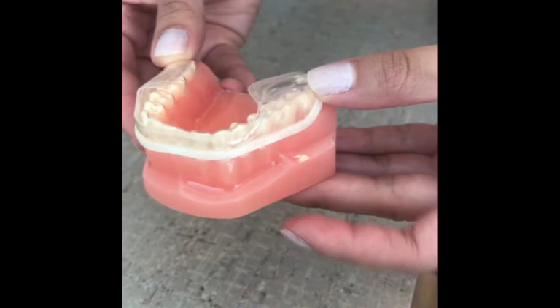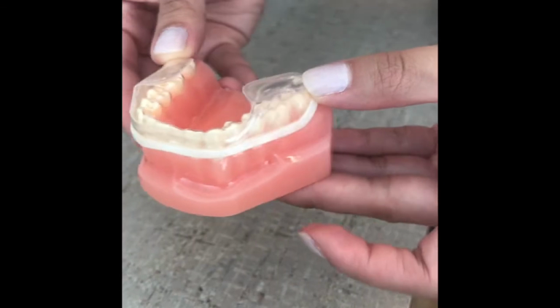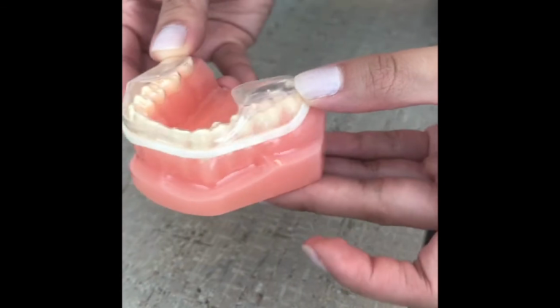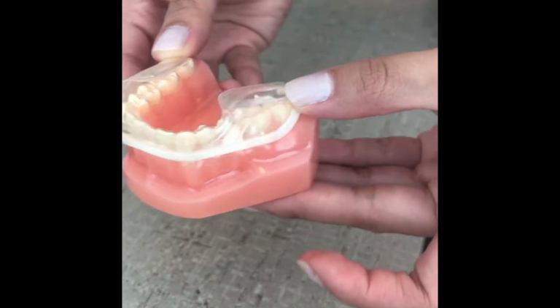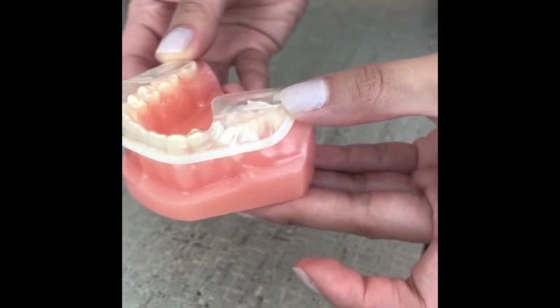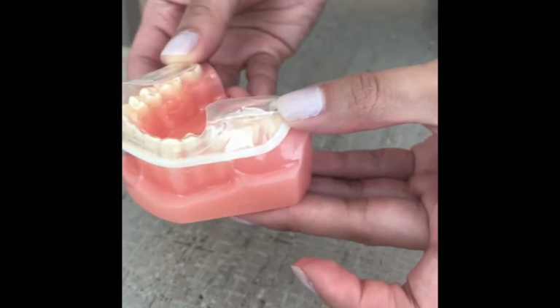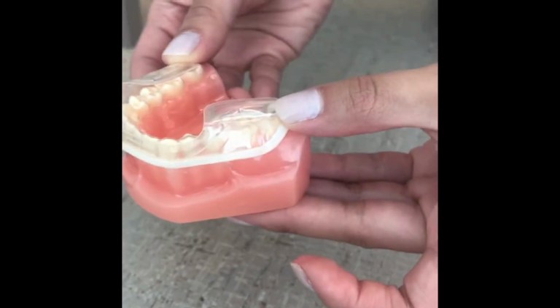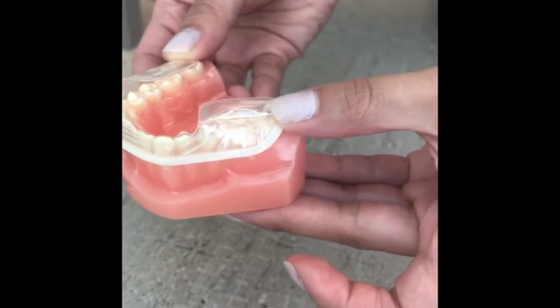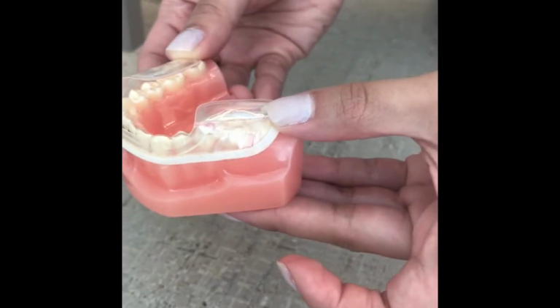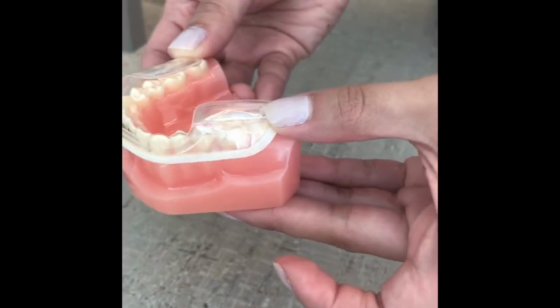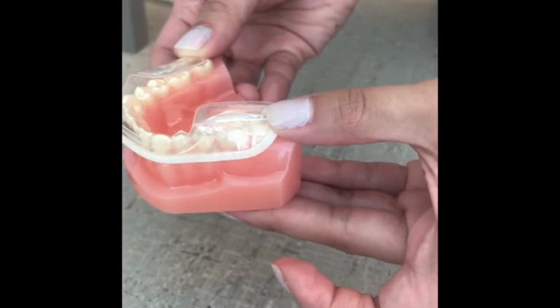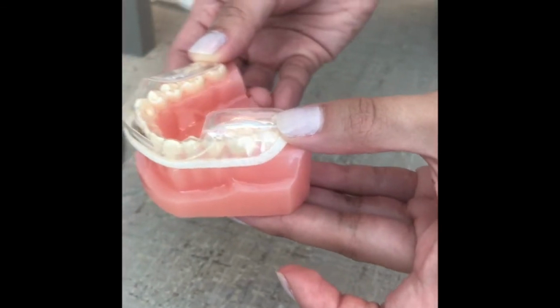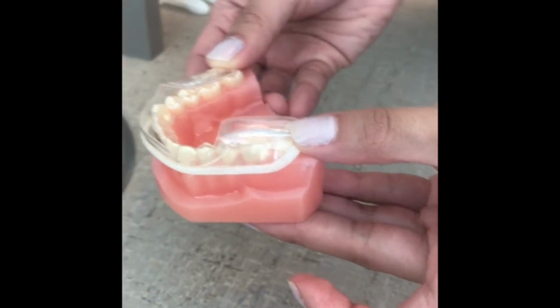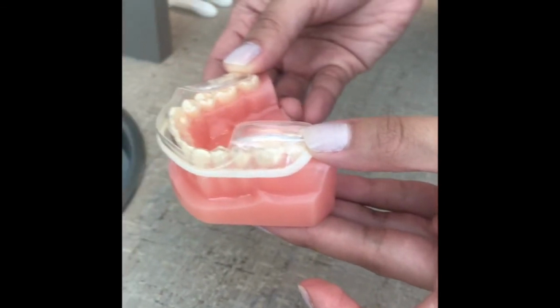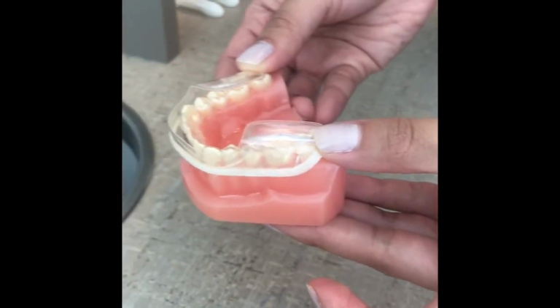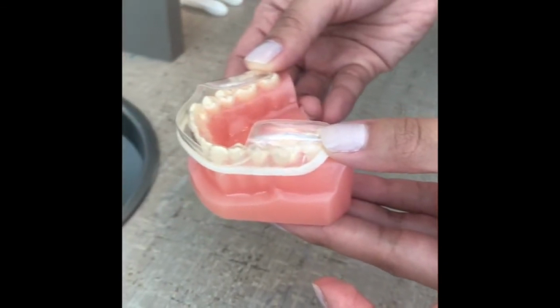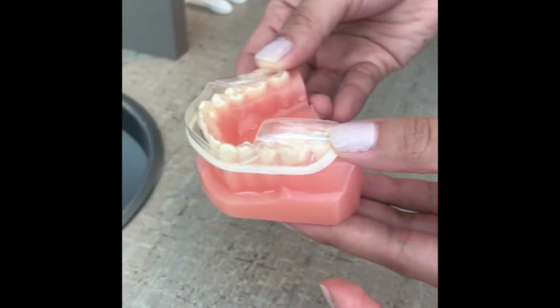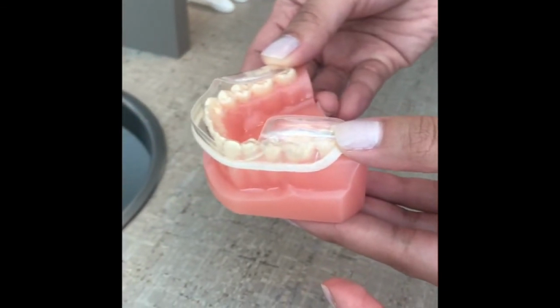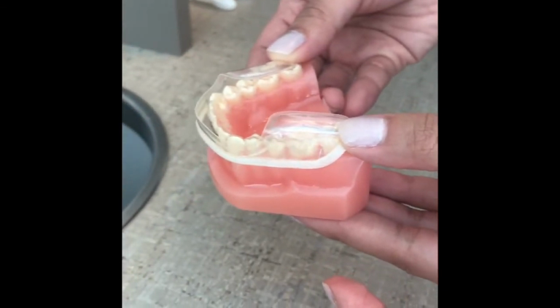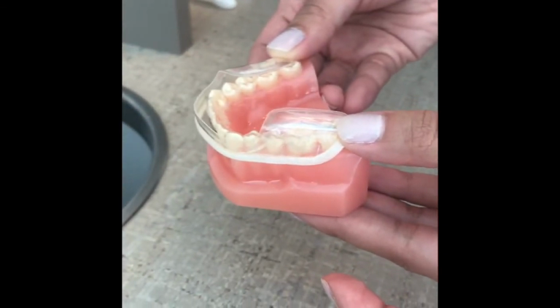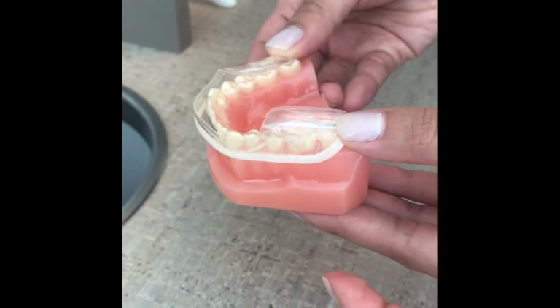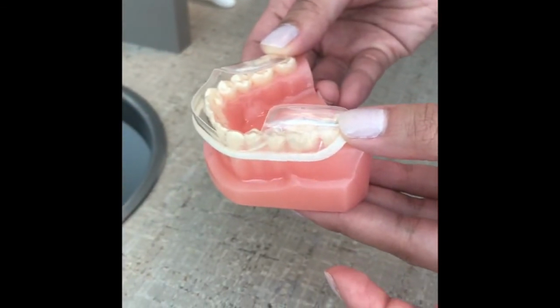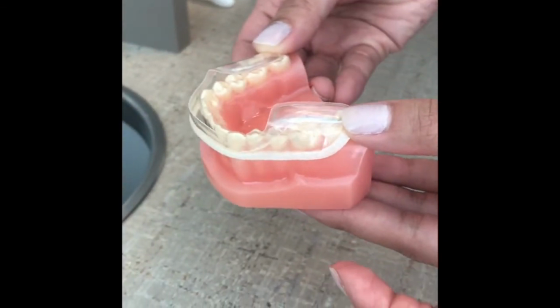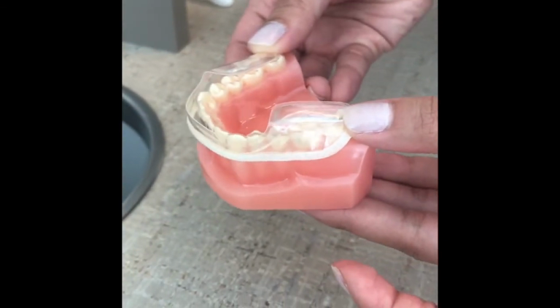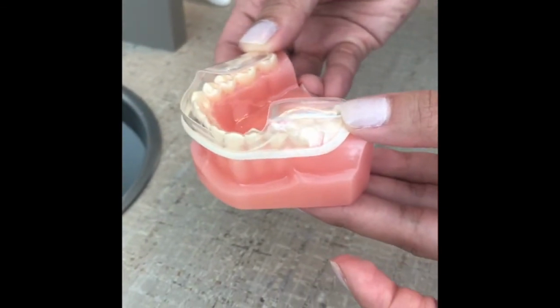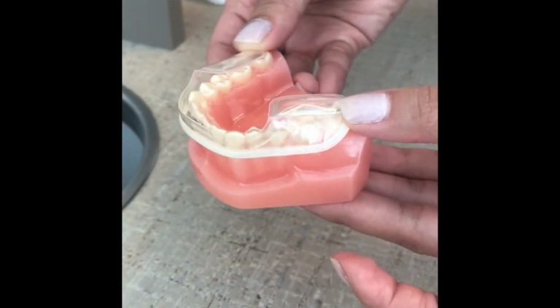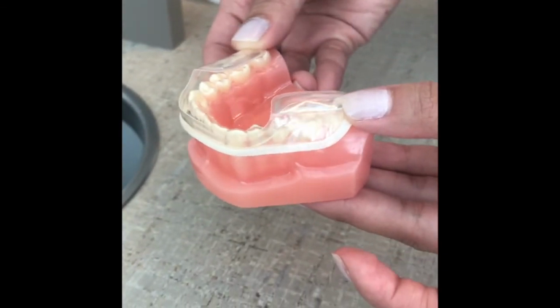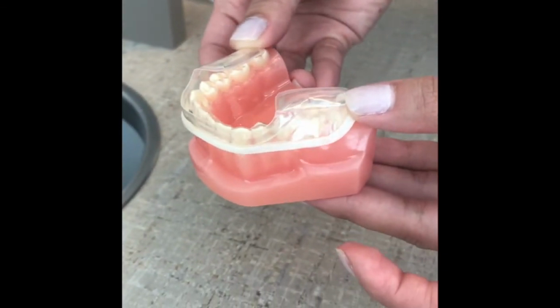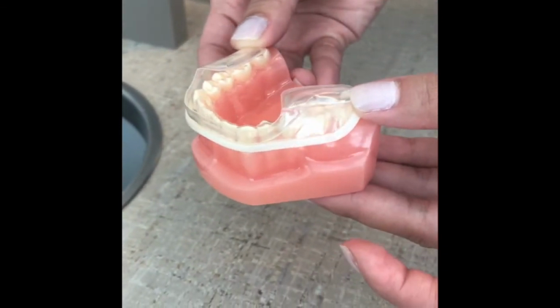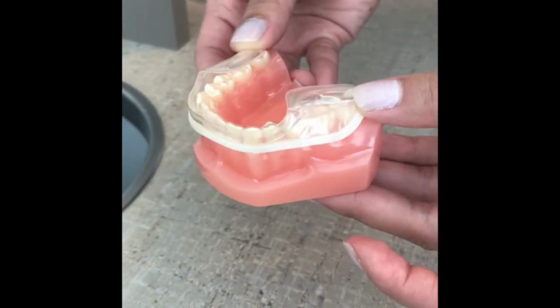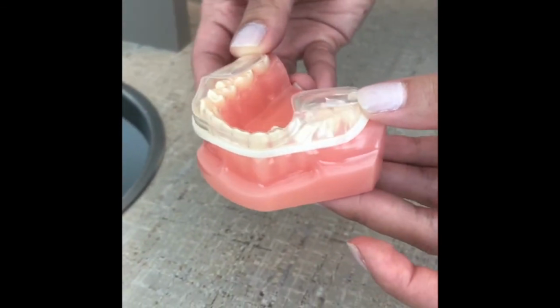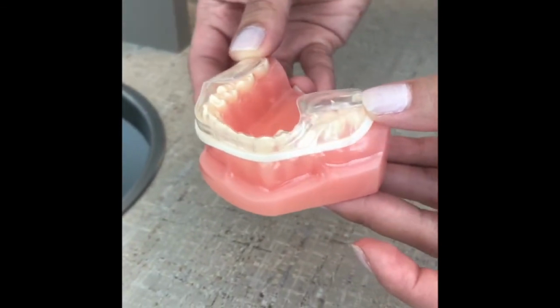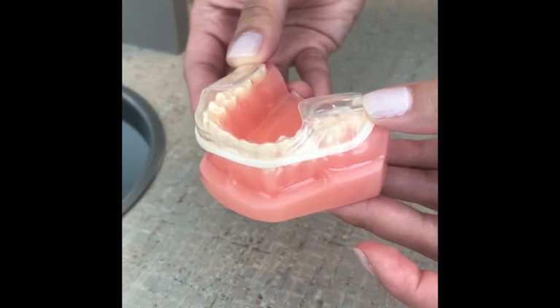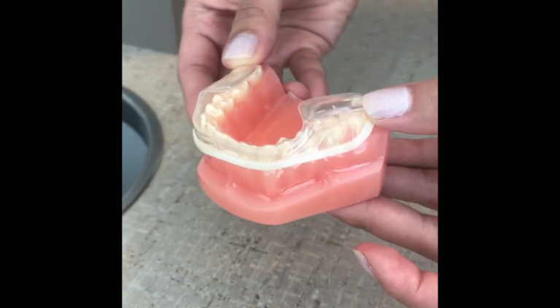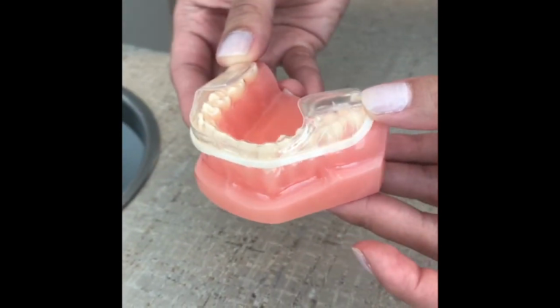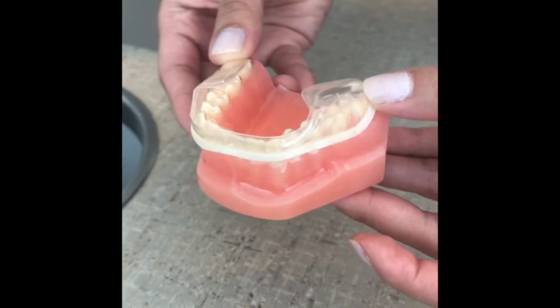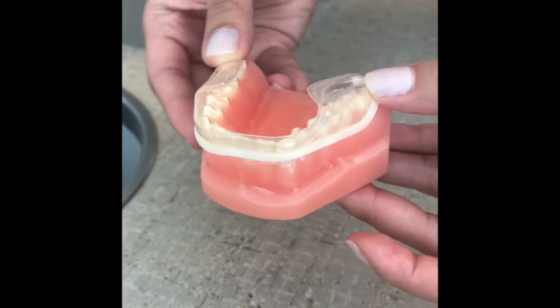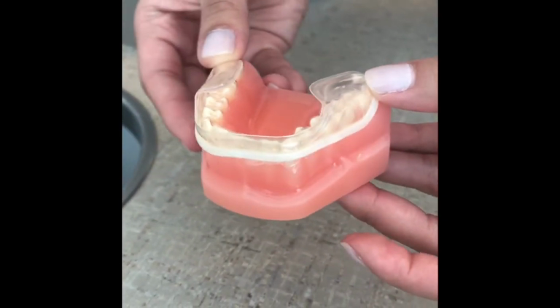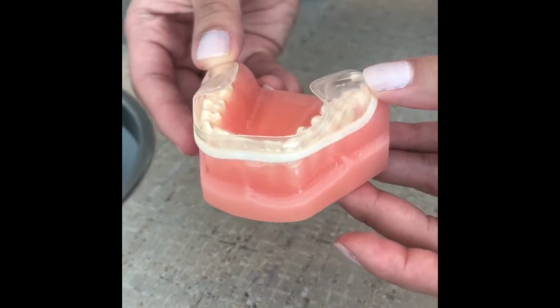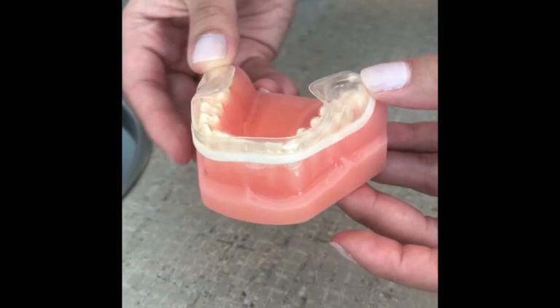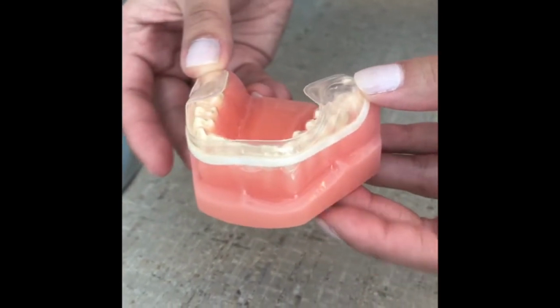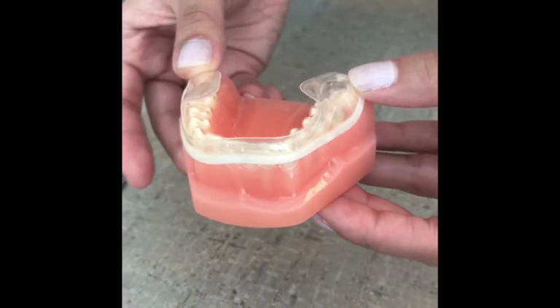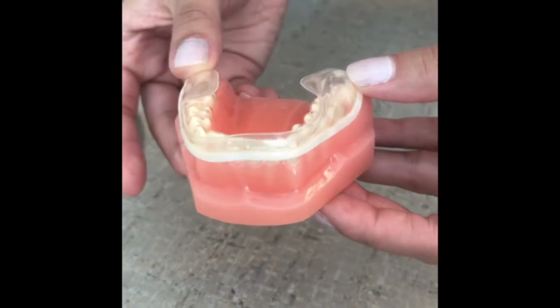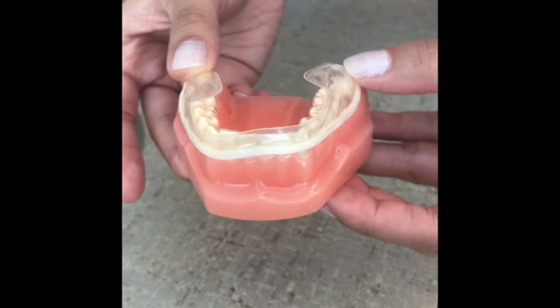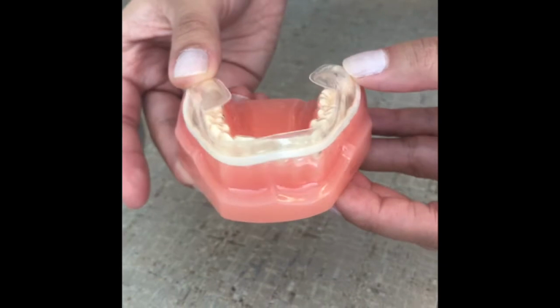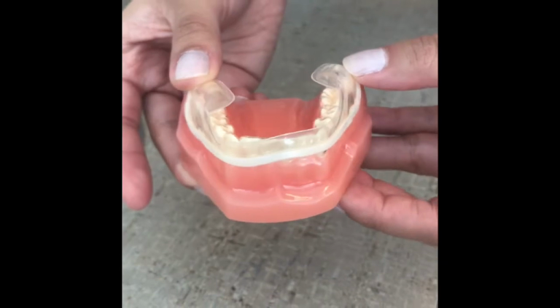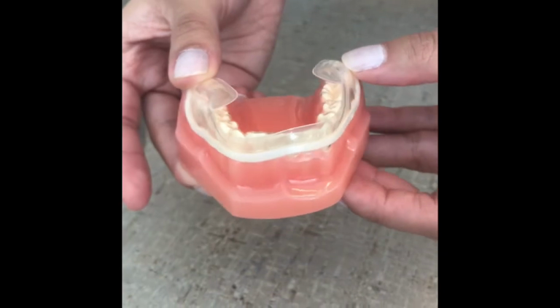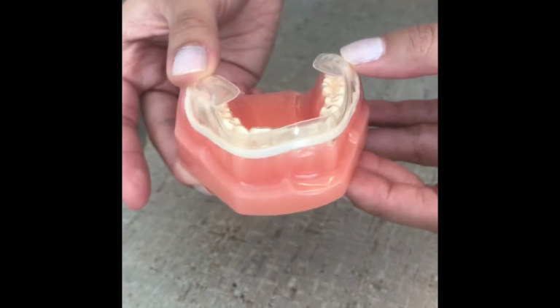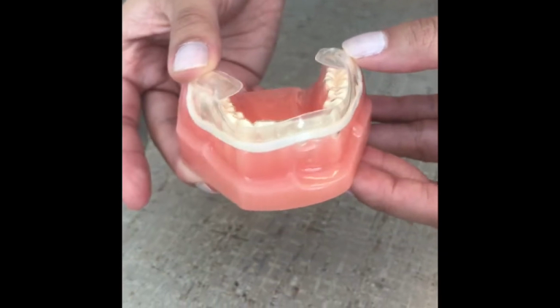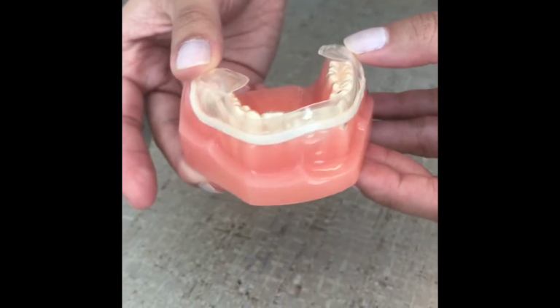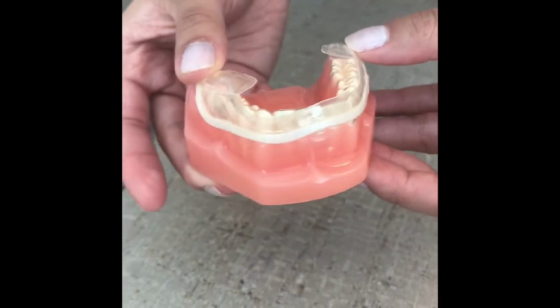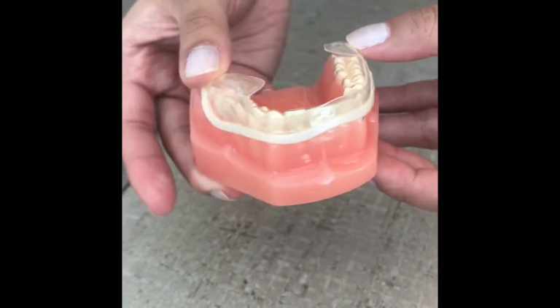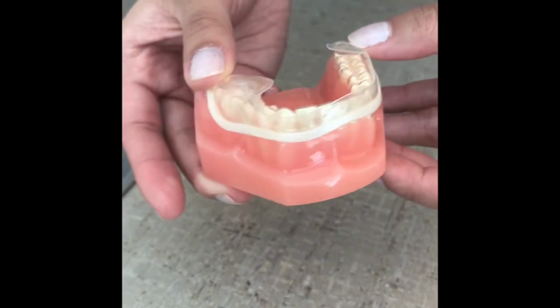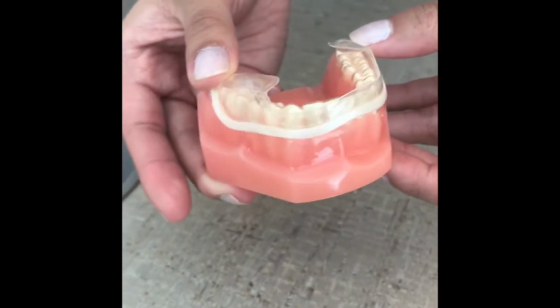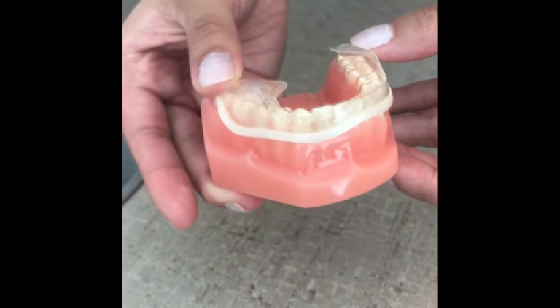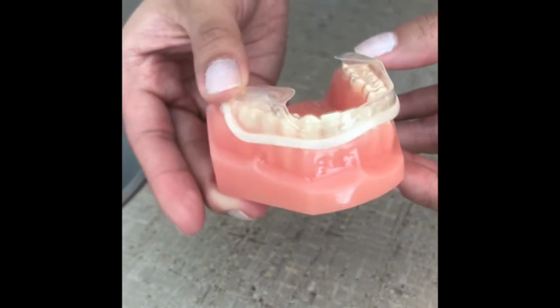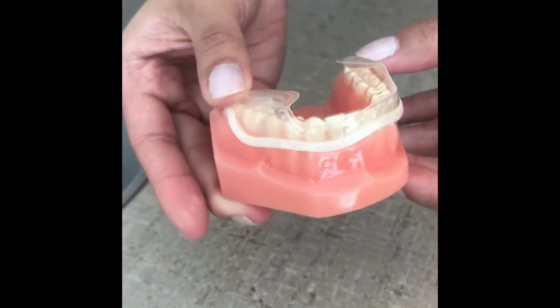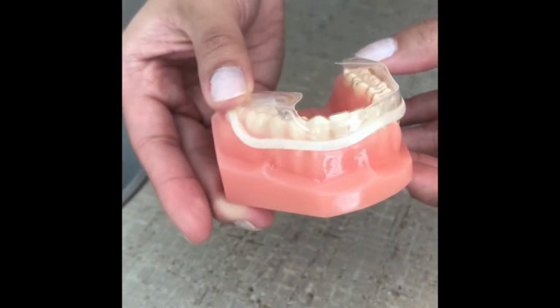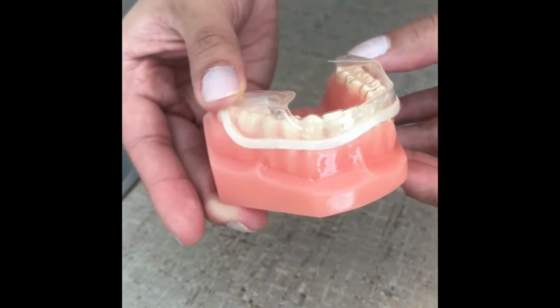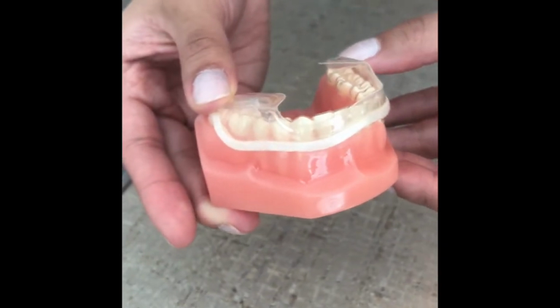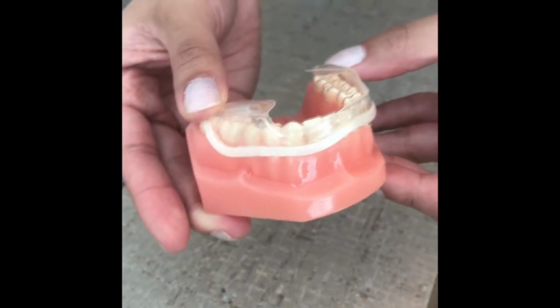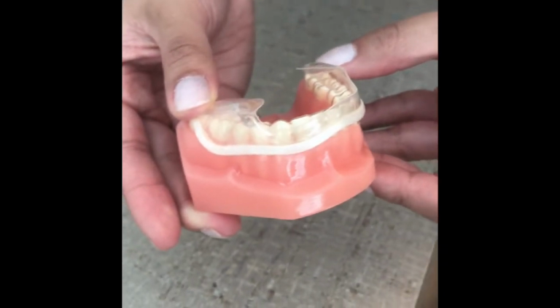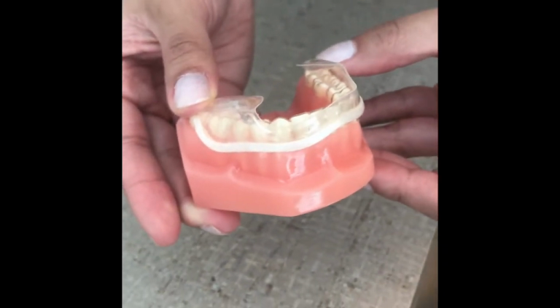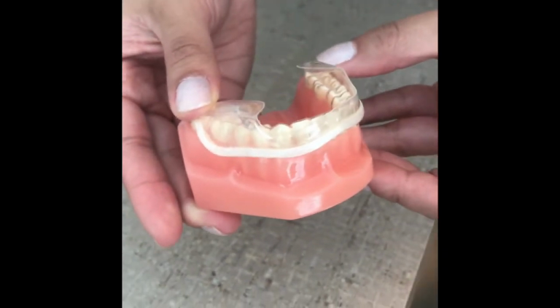Here's what it looks like on the model. This is on the lower teeth, but it works just as well or even better on the upper teeth.